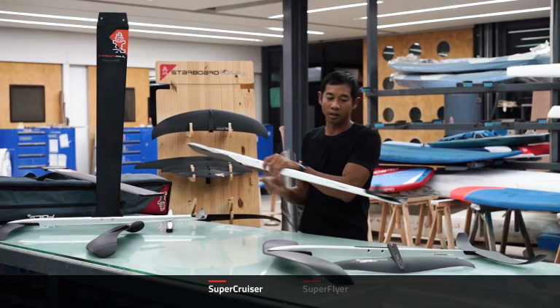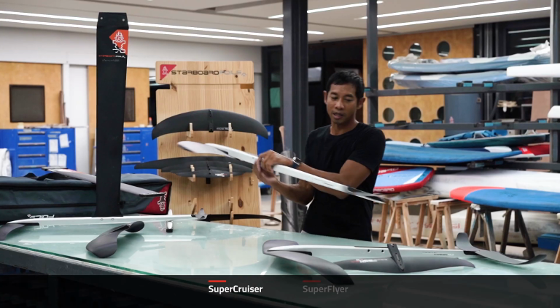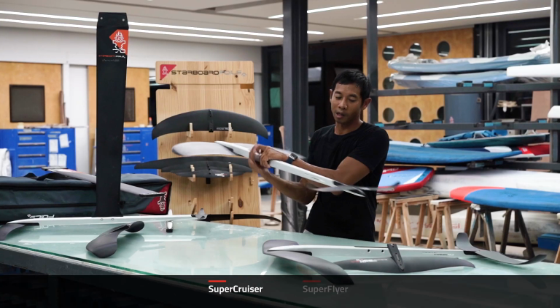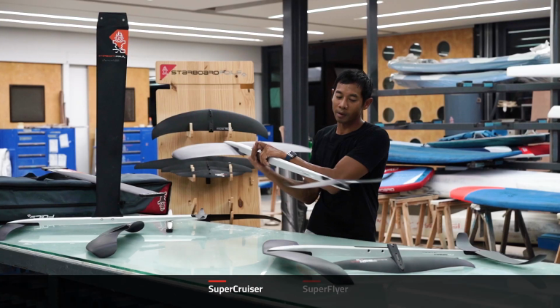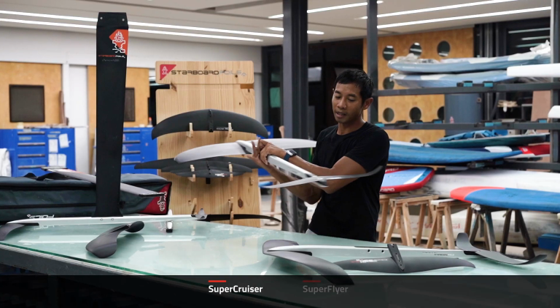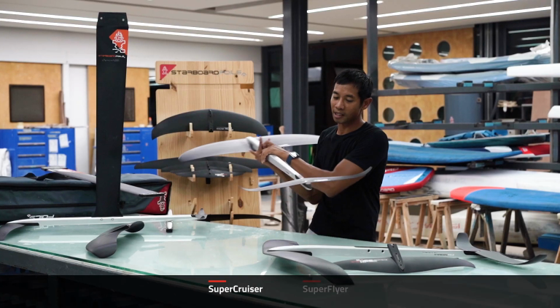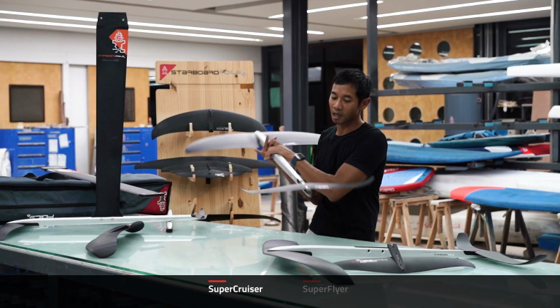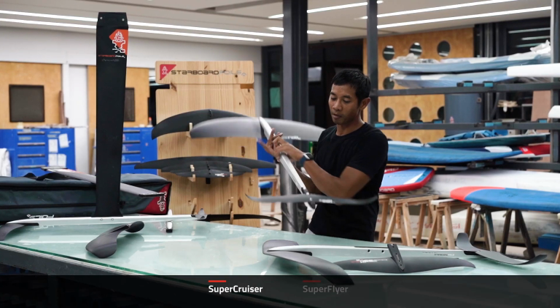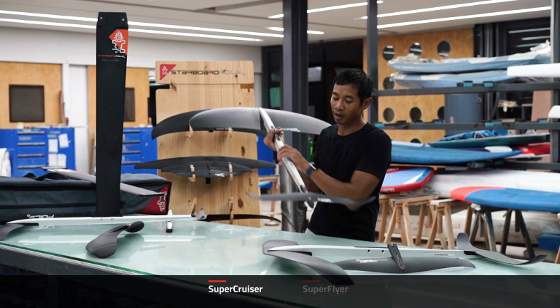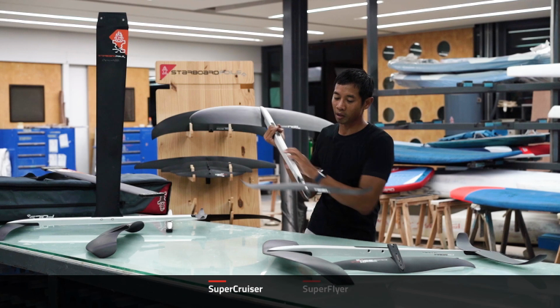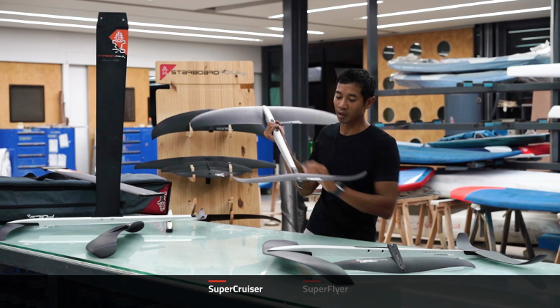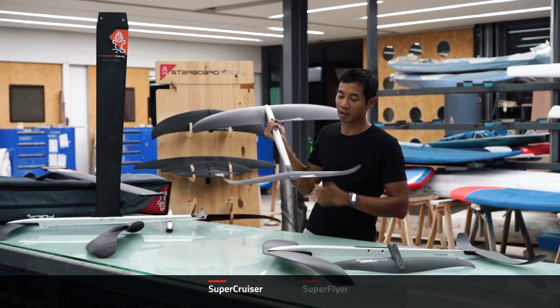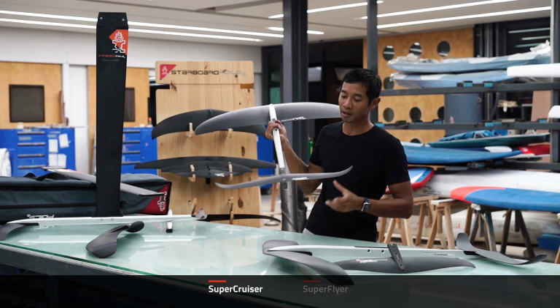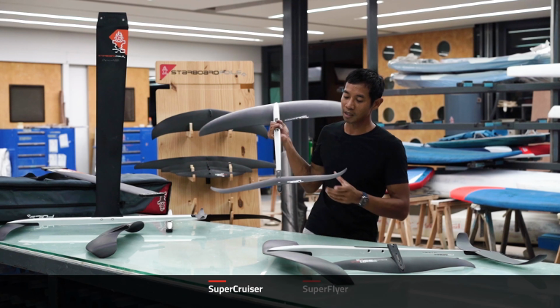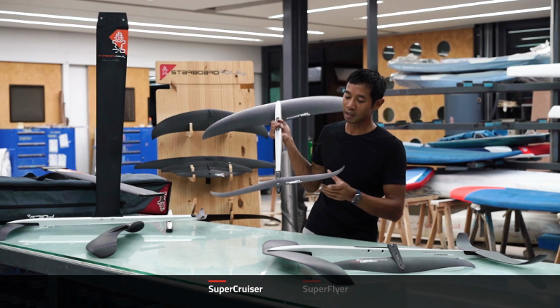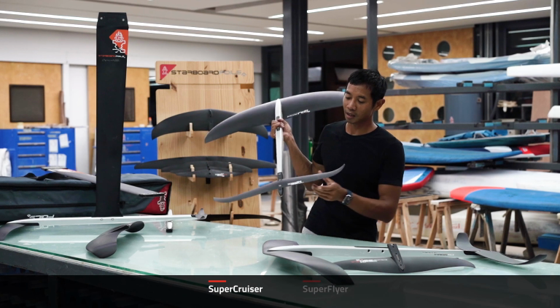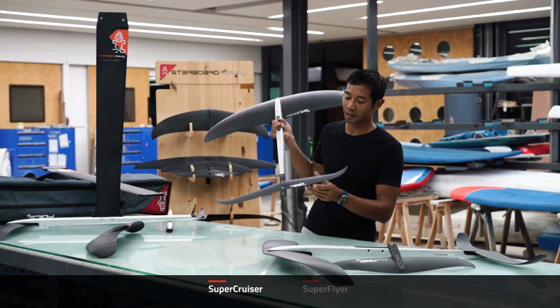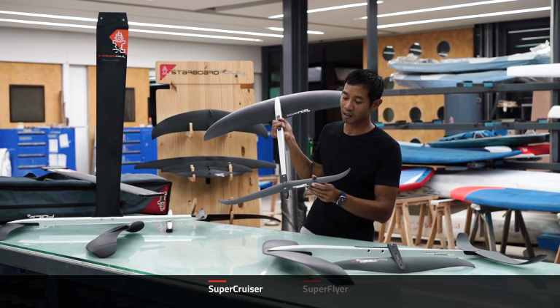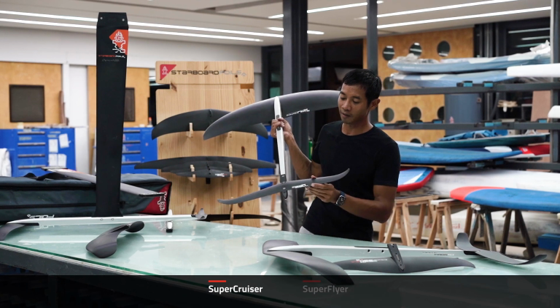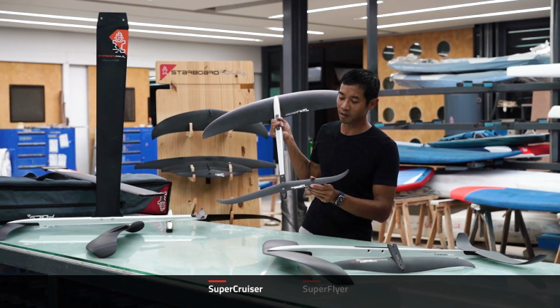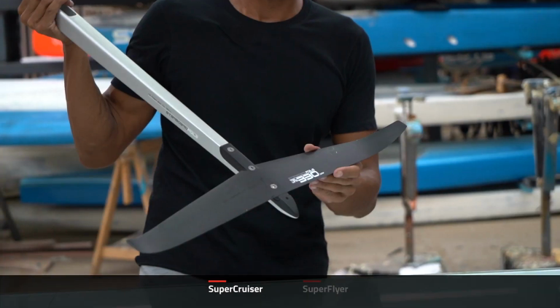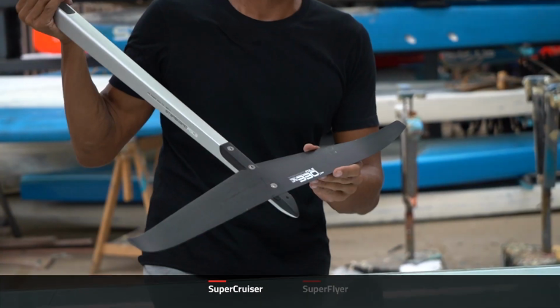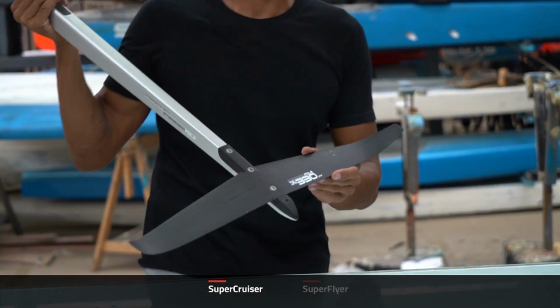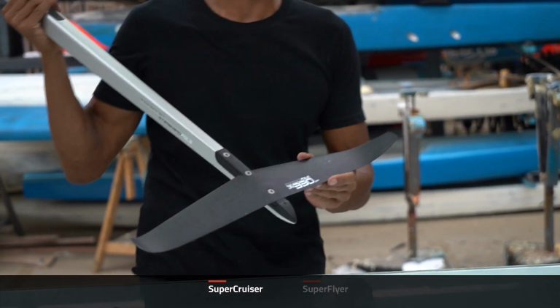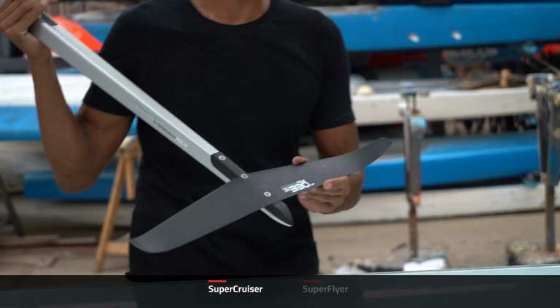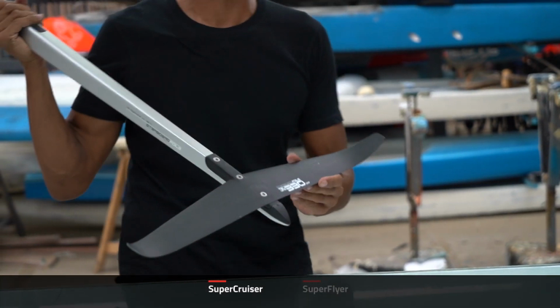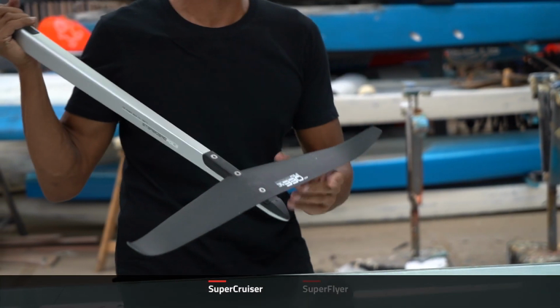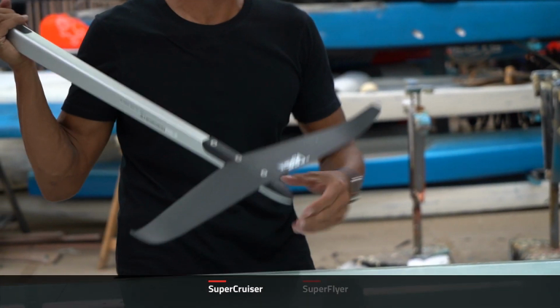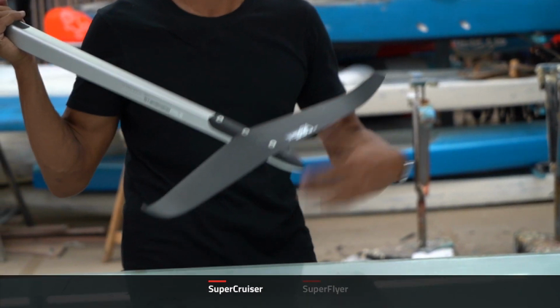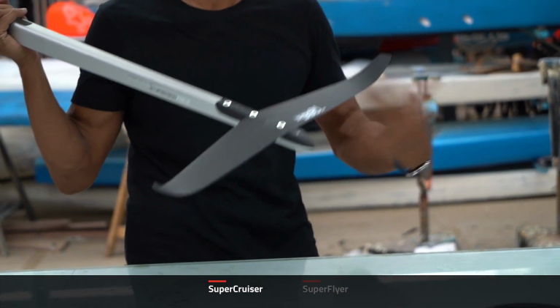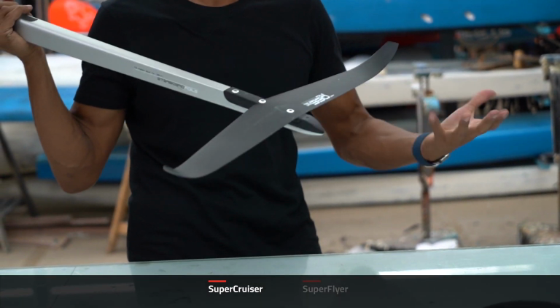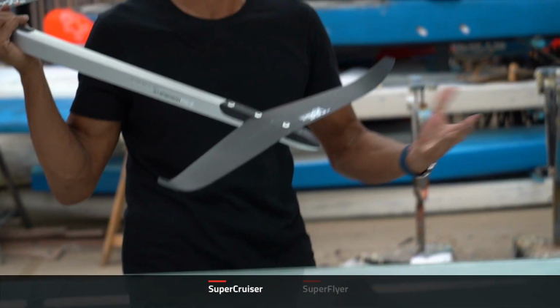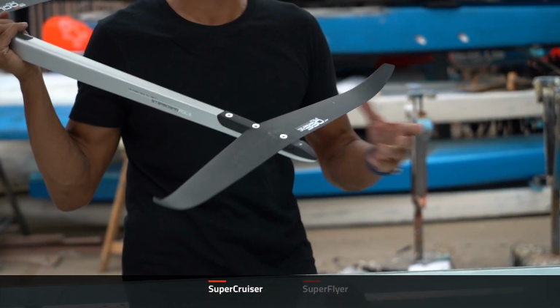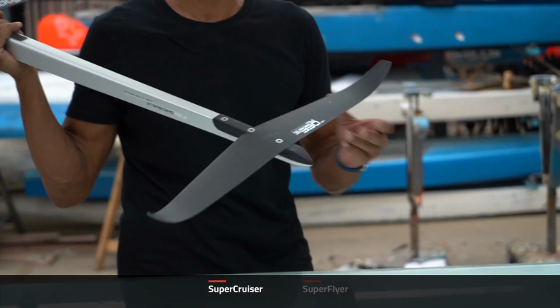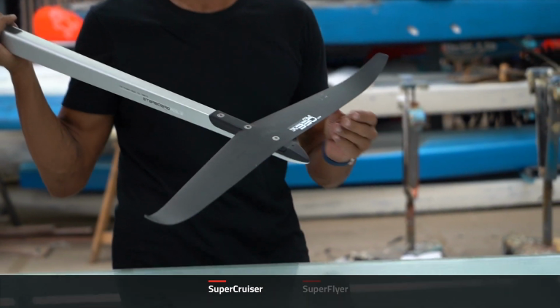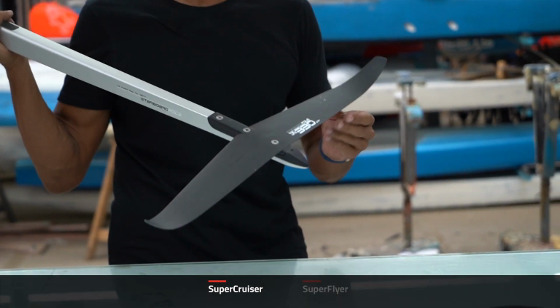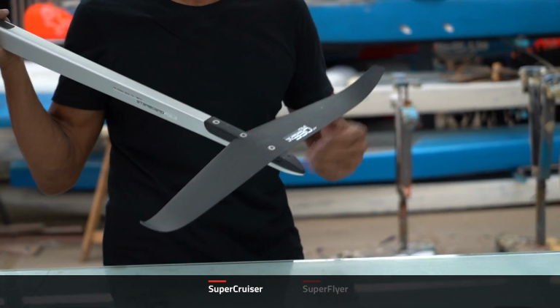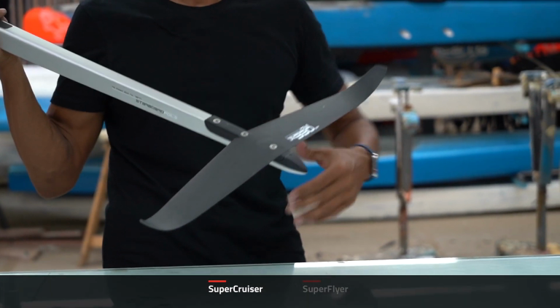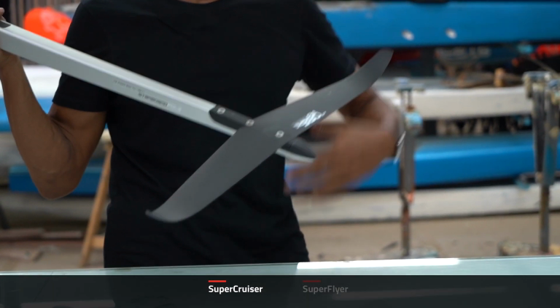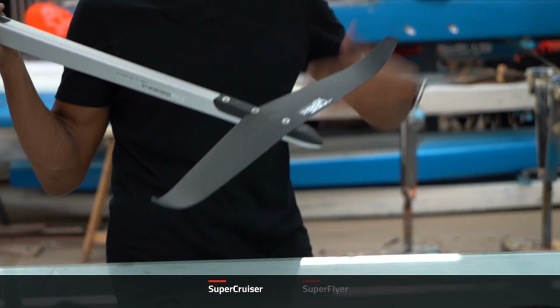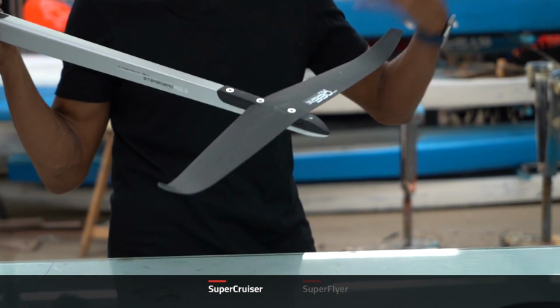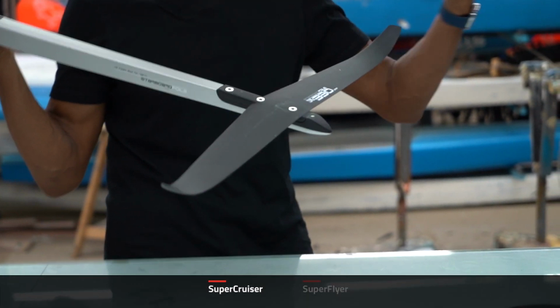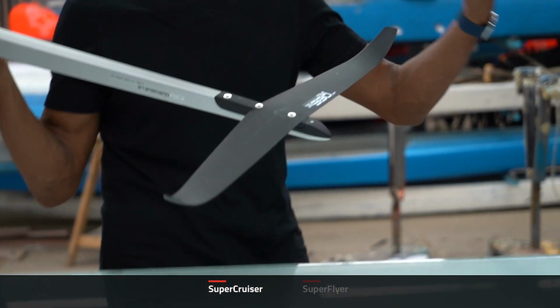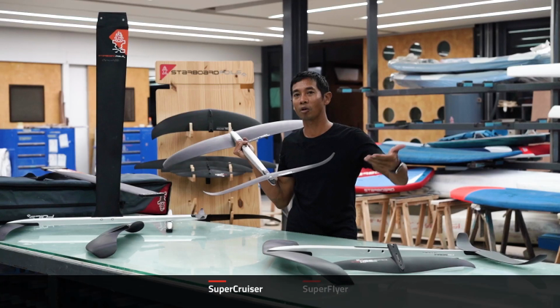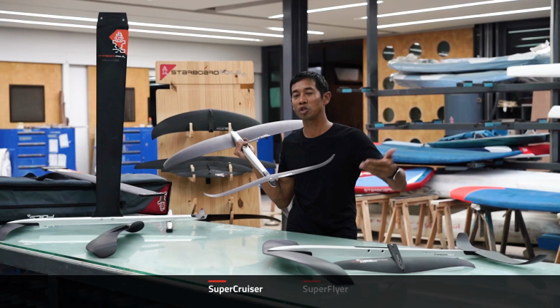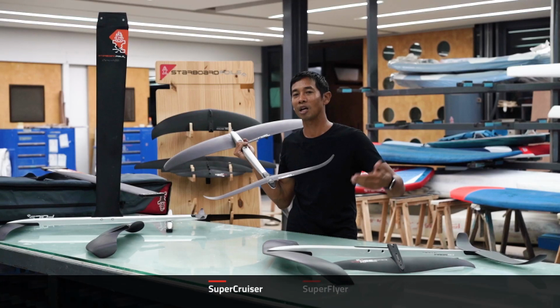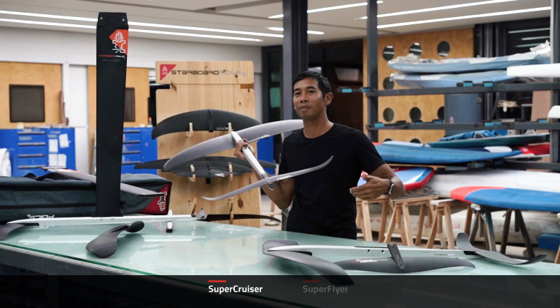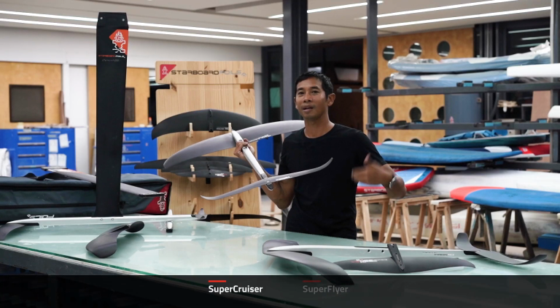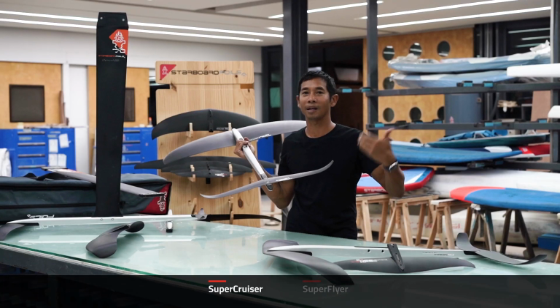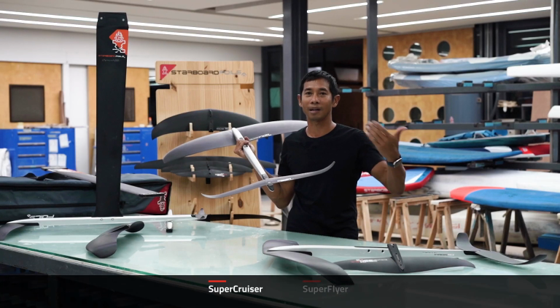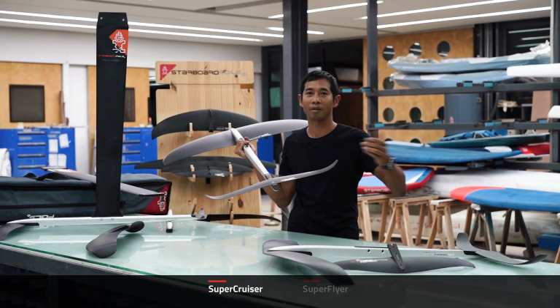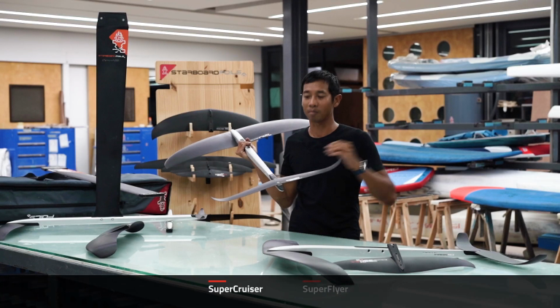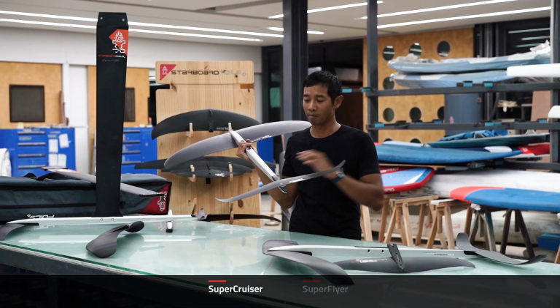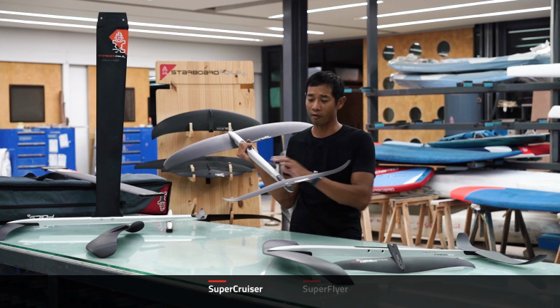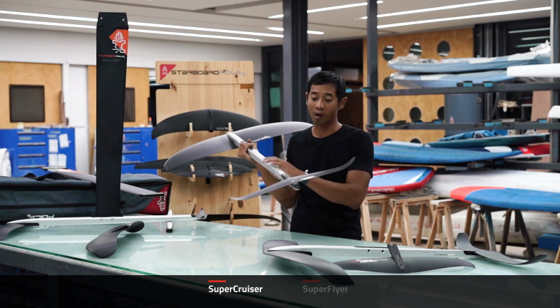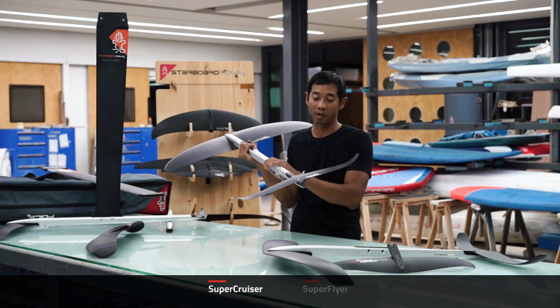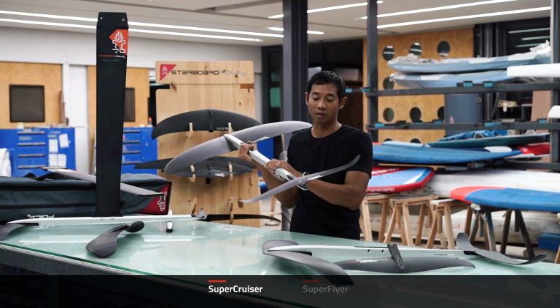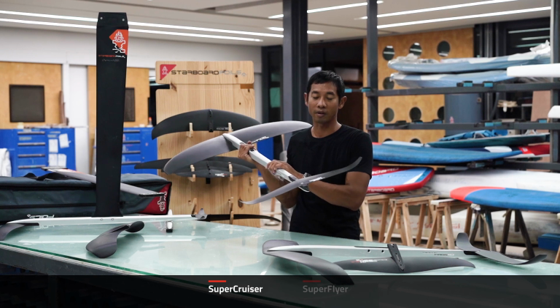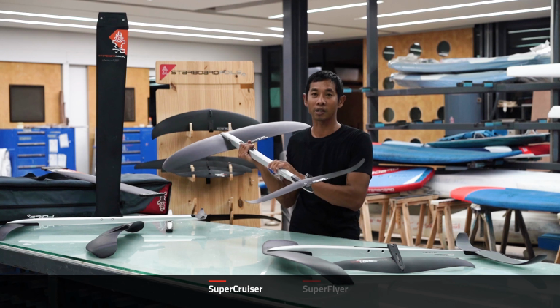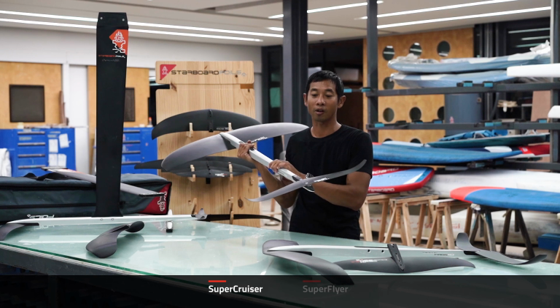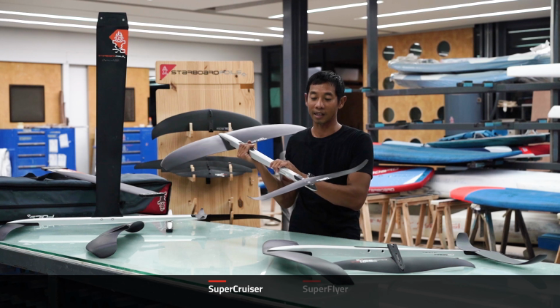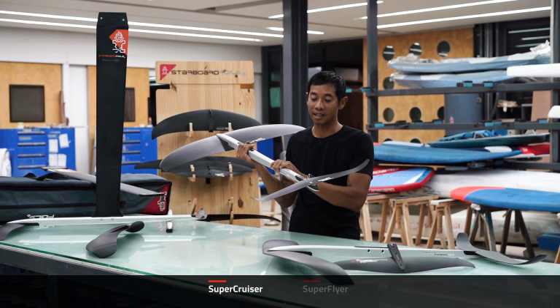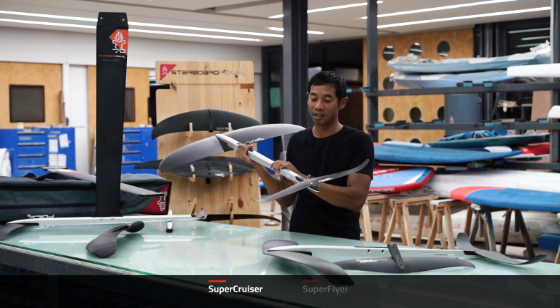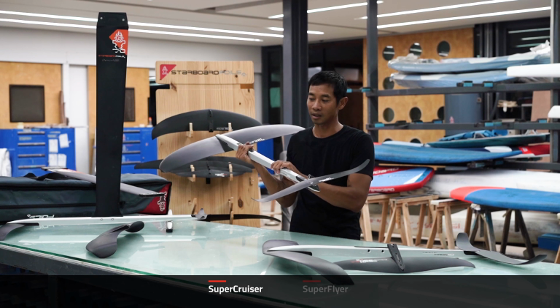The tail wing is set up on a 330. This gives the foil a lot of stability at low speeds, making foil driving and foil maneuvers a lot easier.